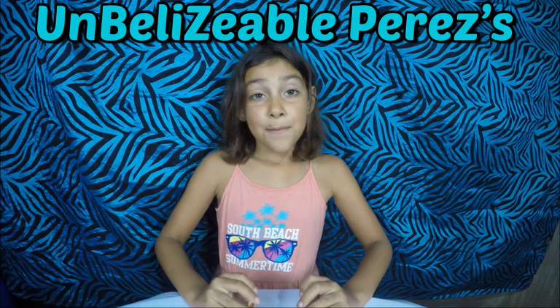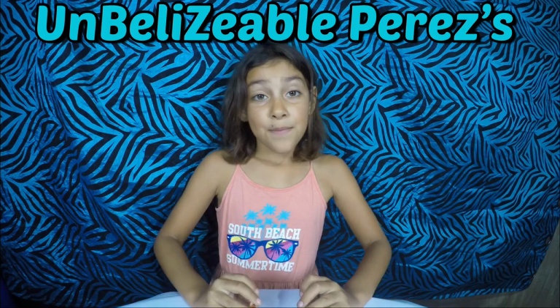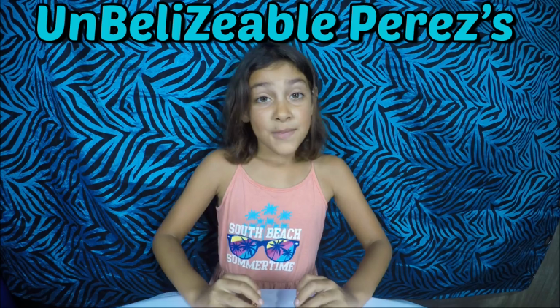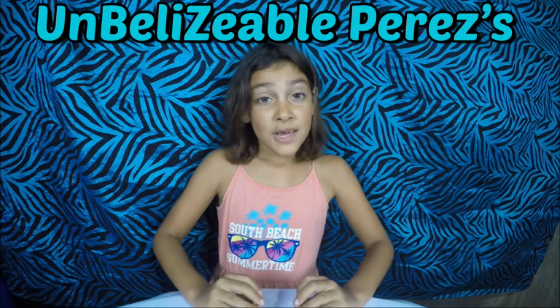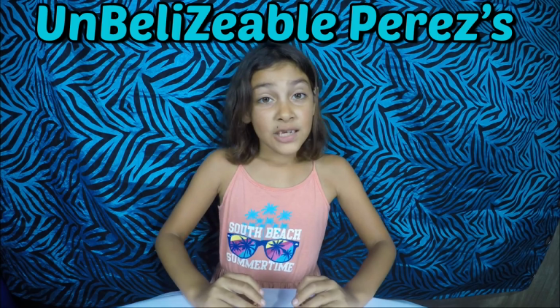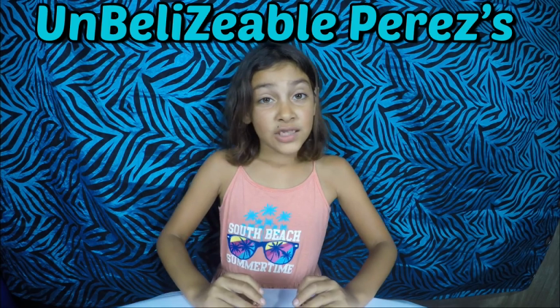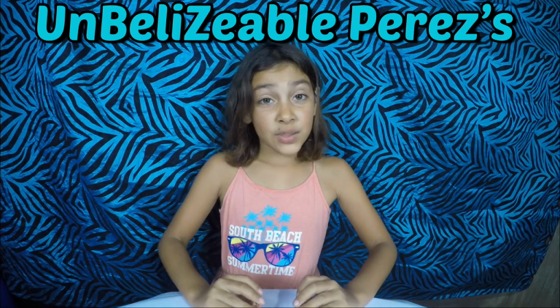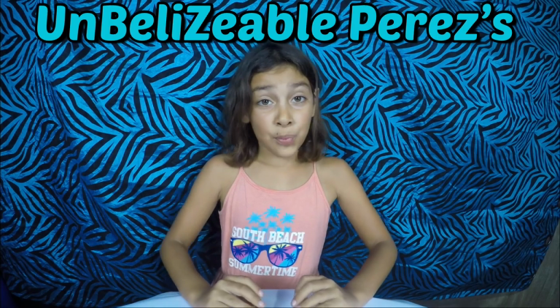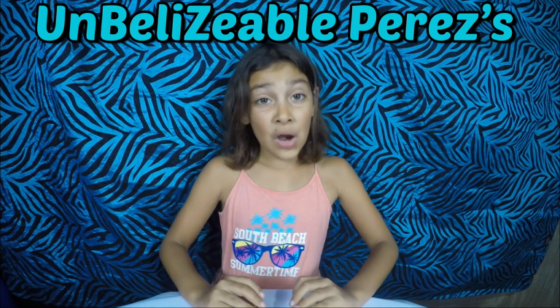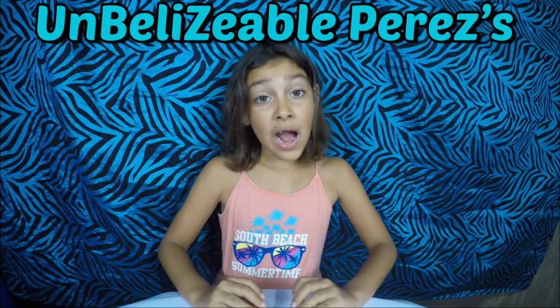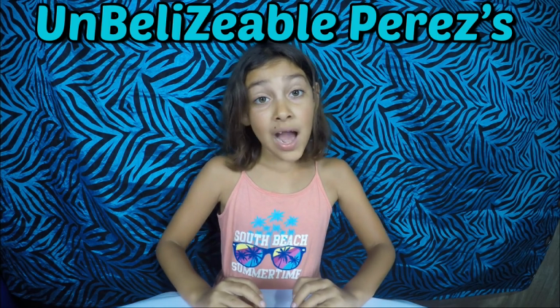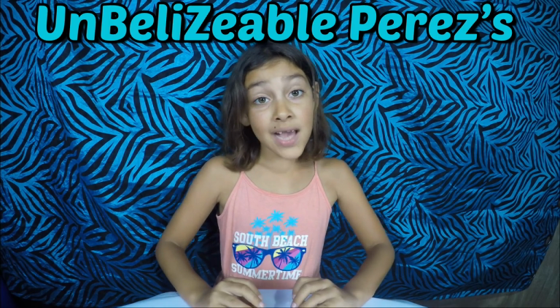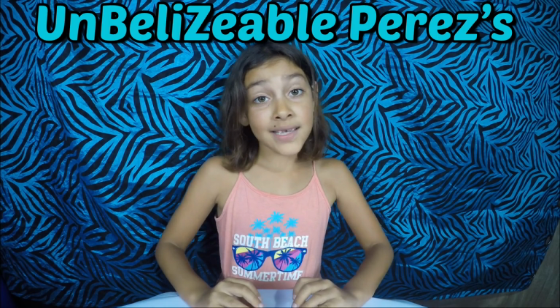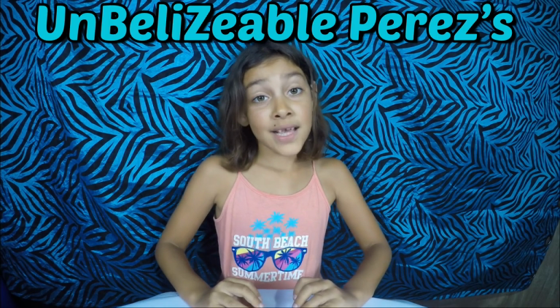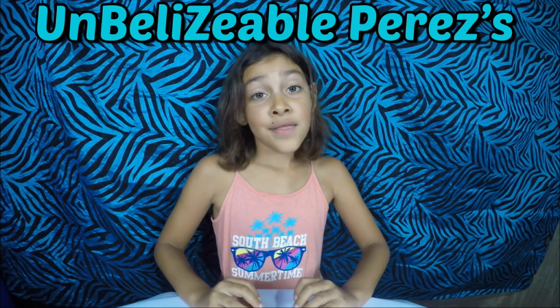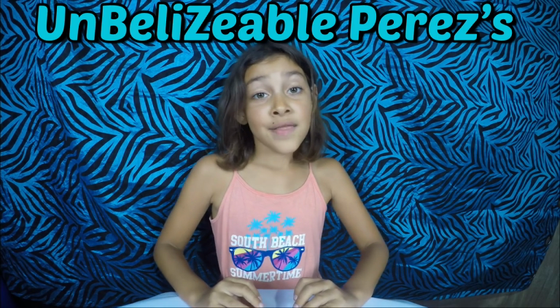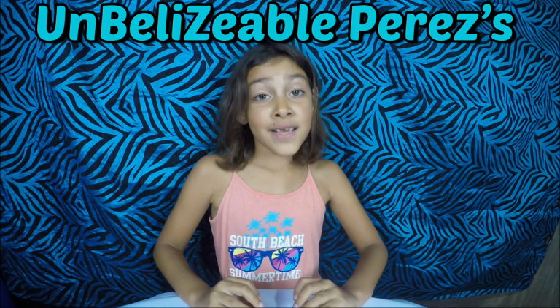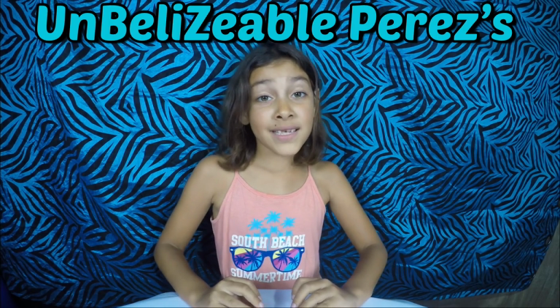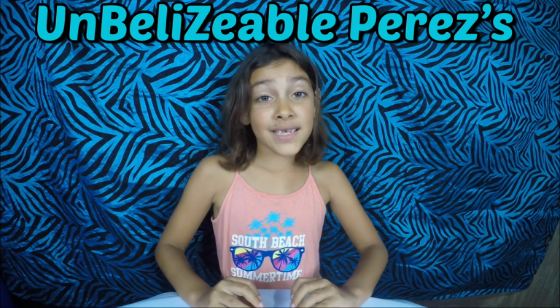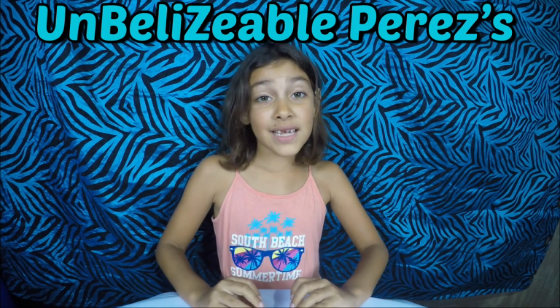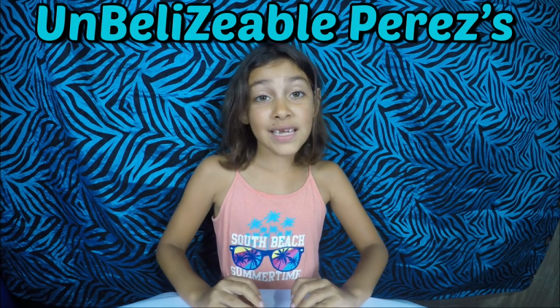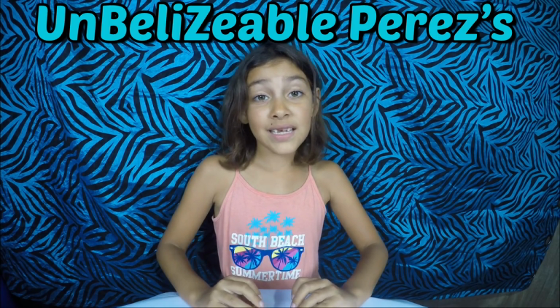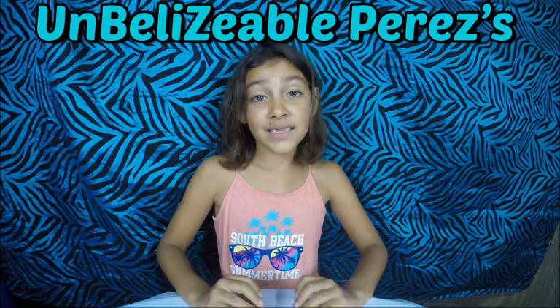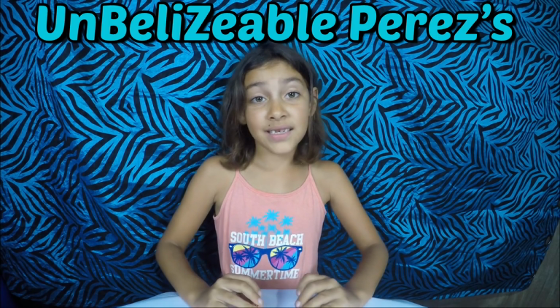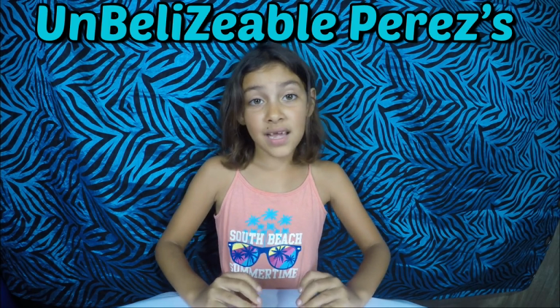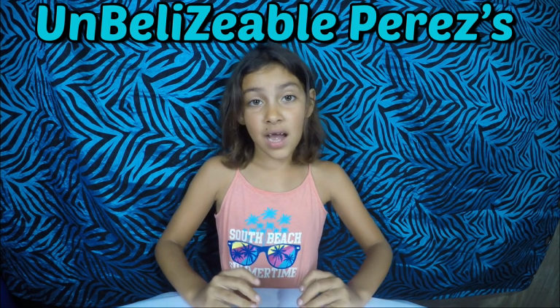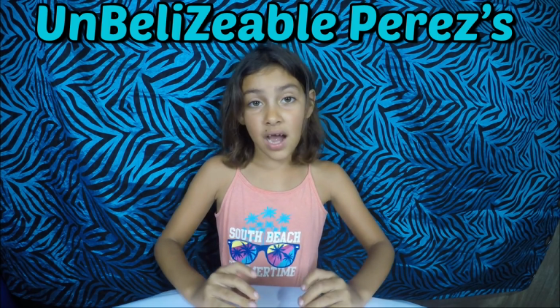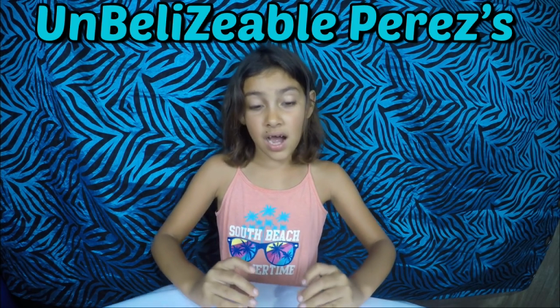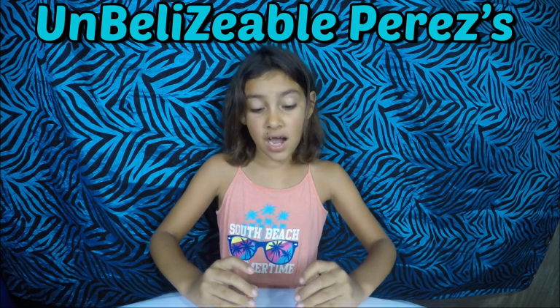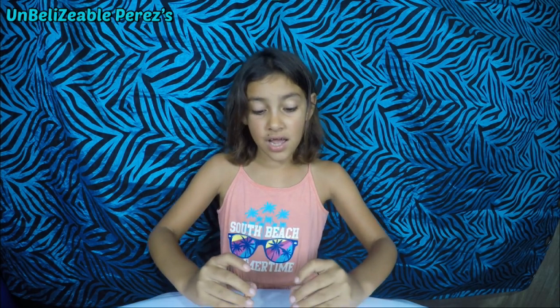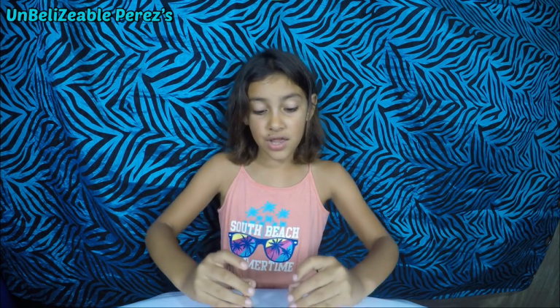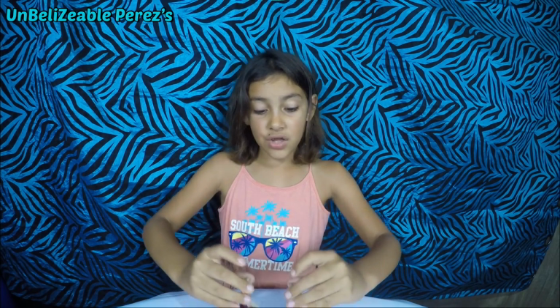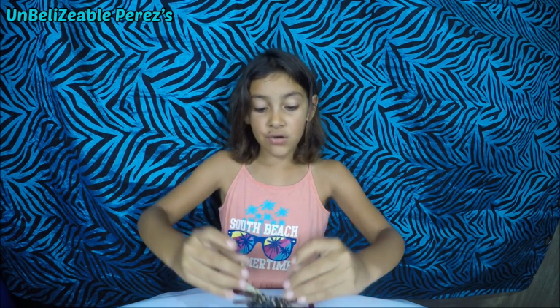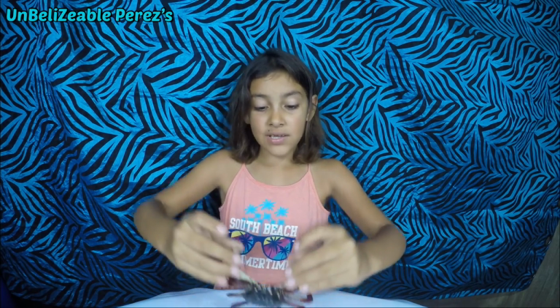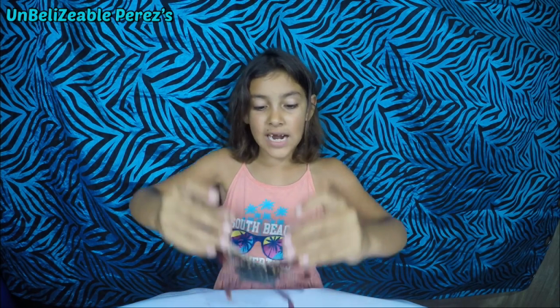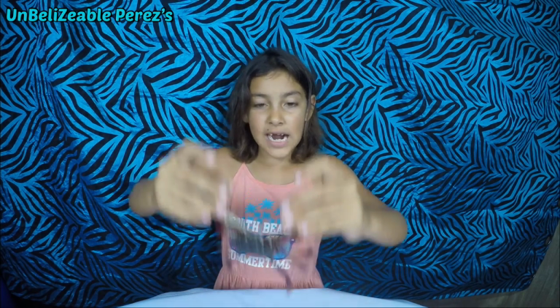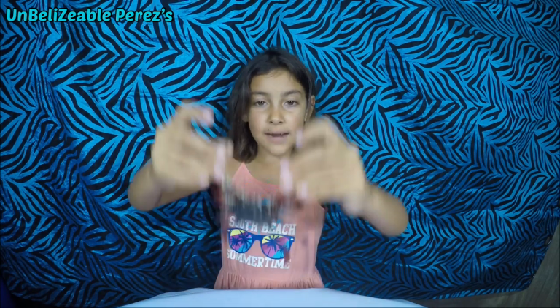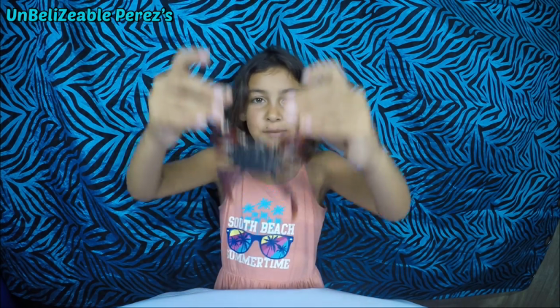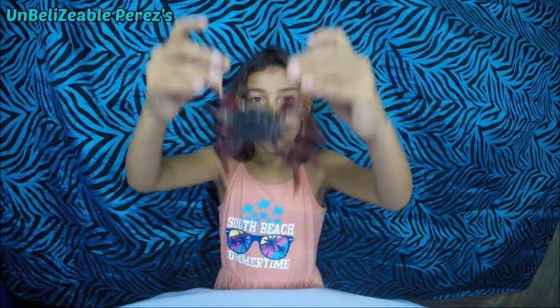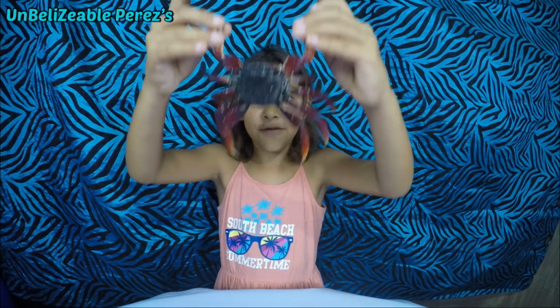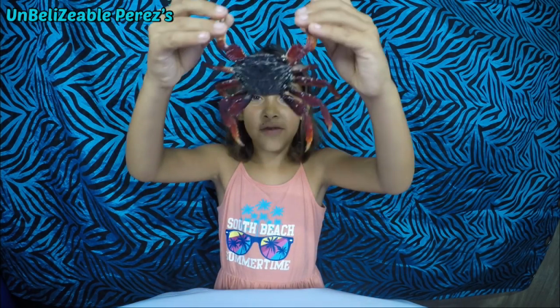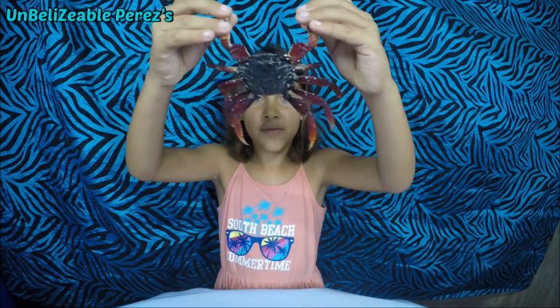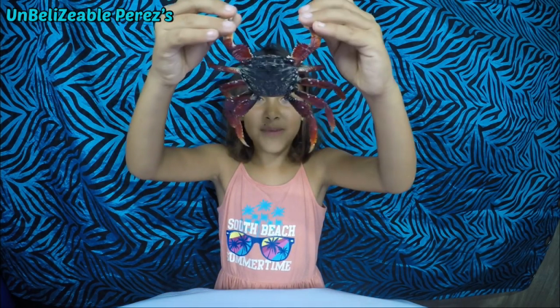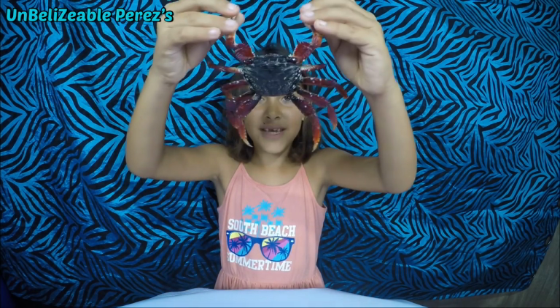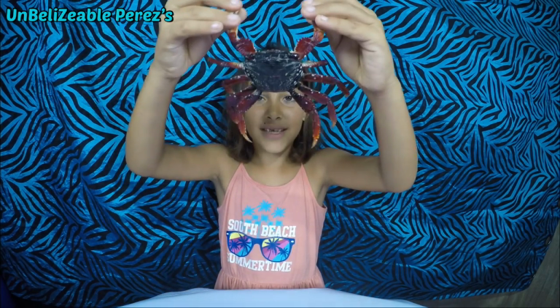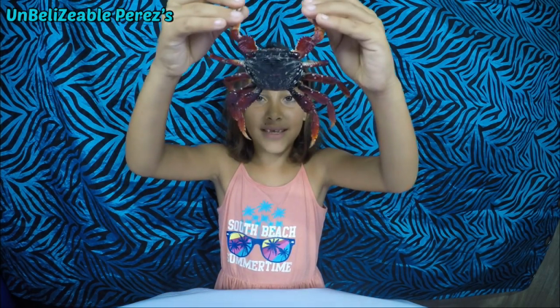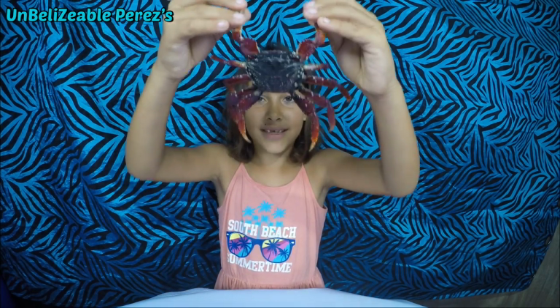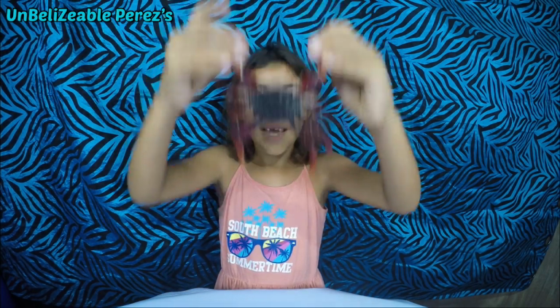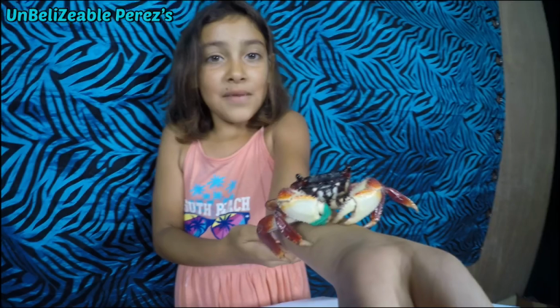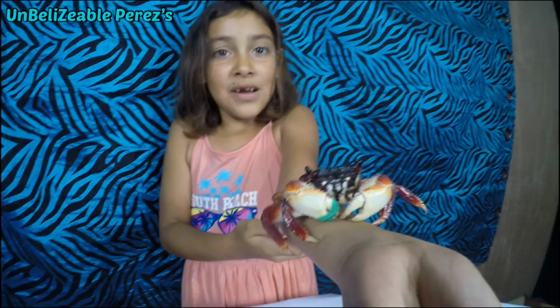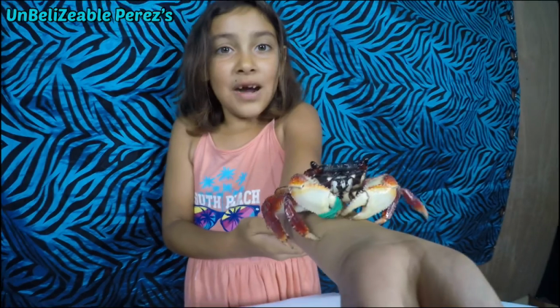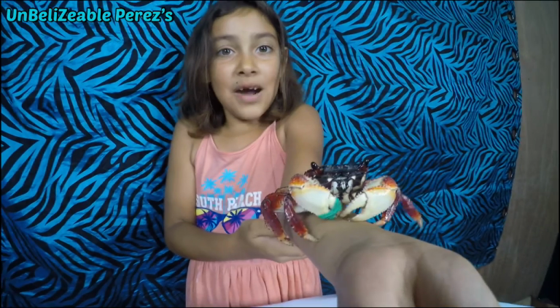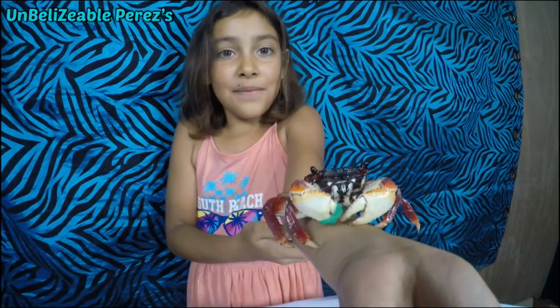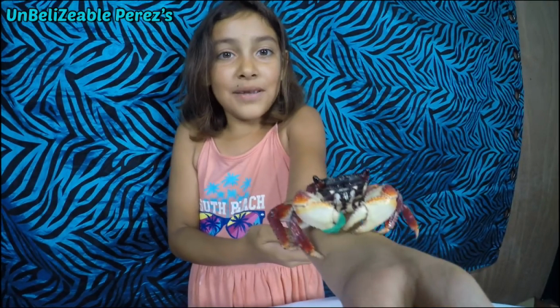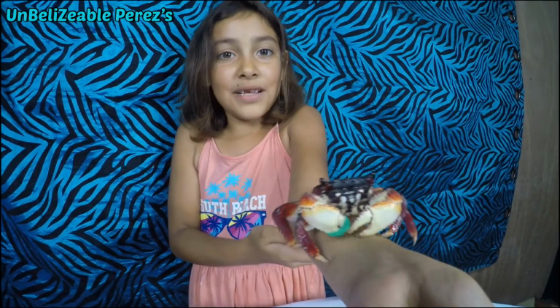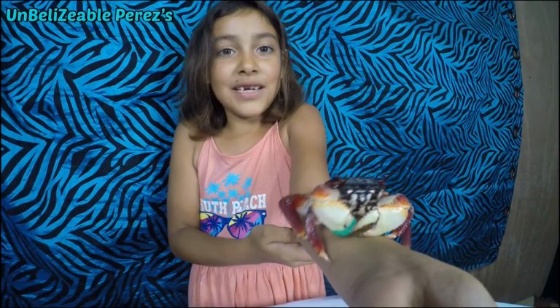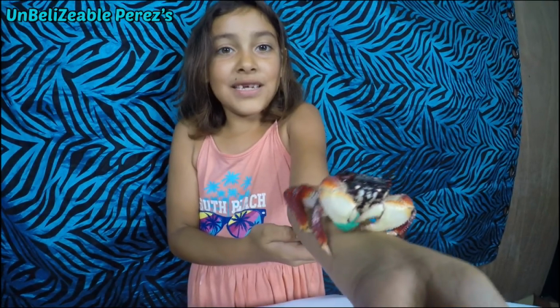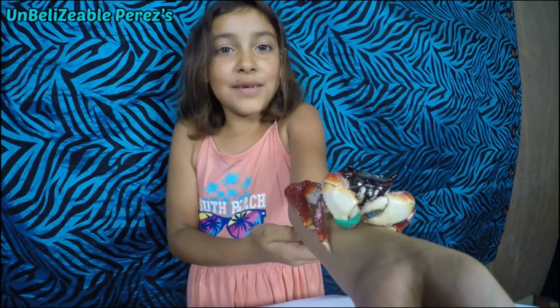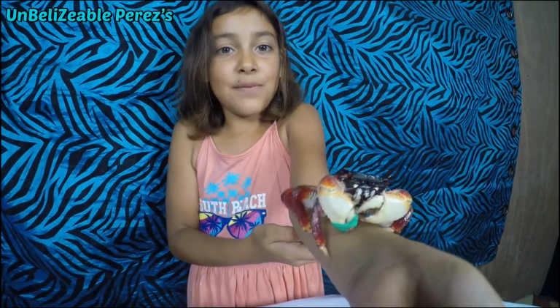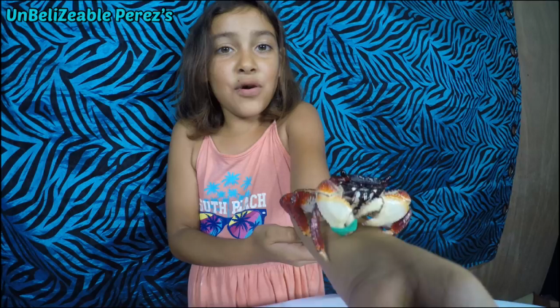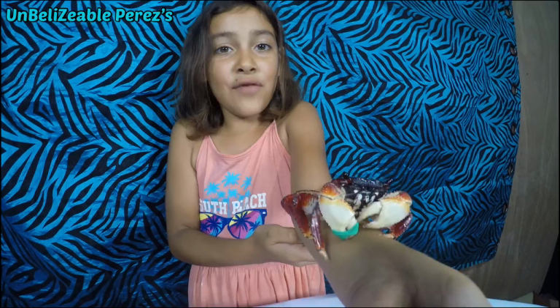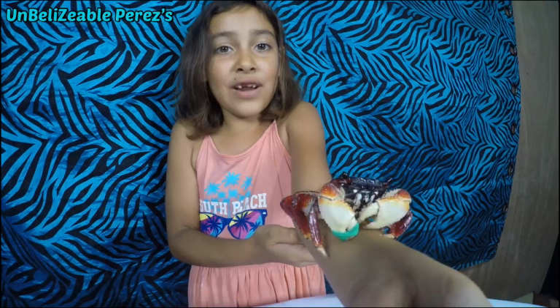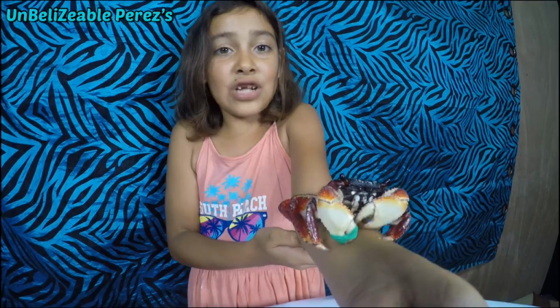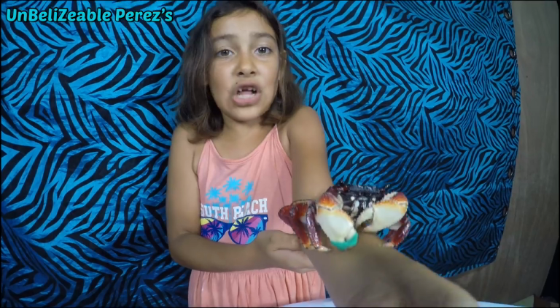Surprise! This is a new type of species — an unperfusible red crab.